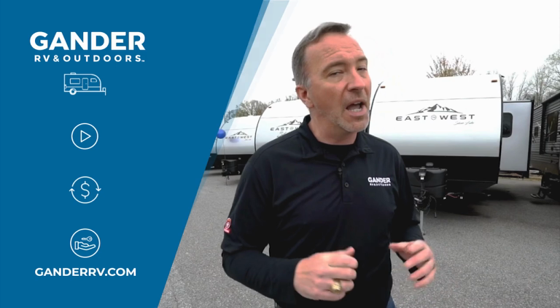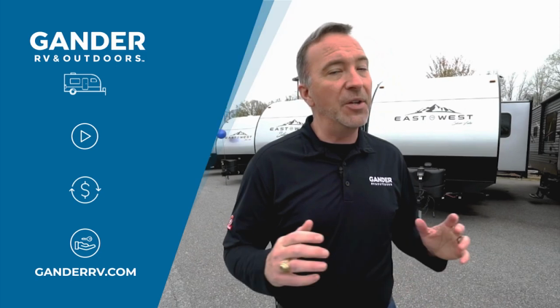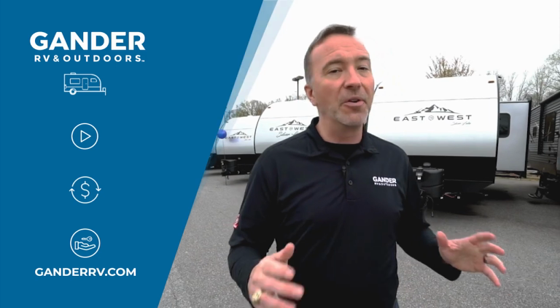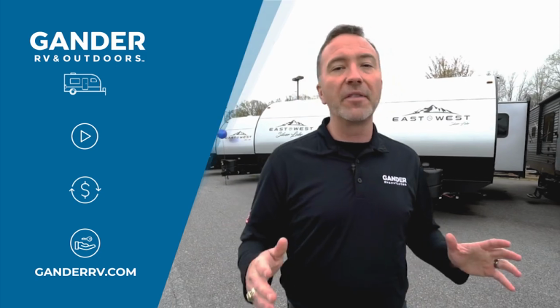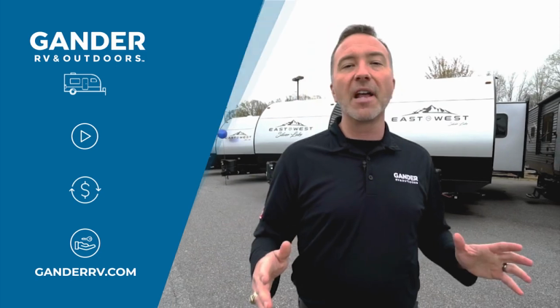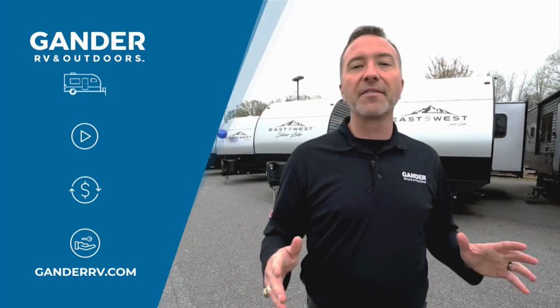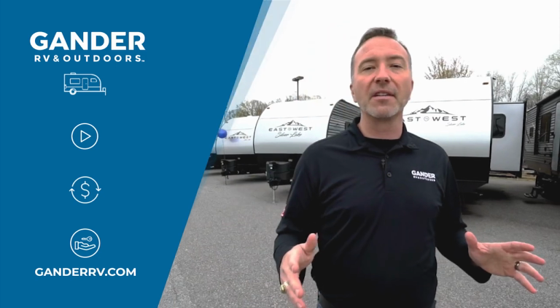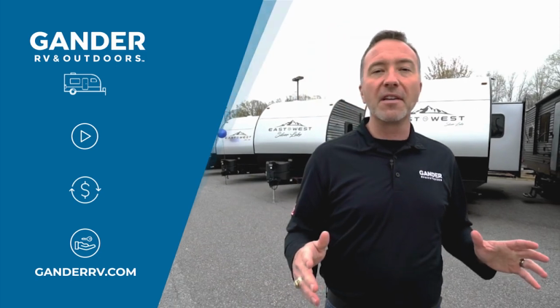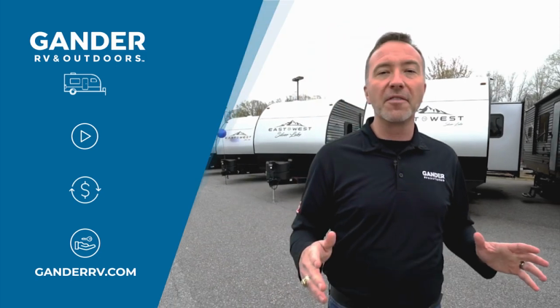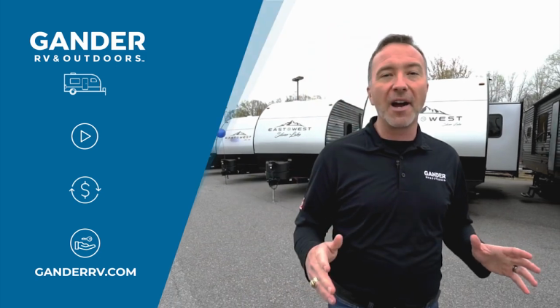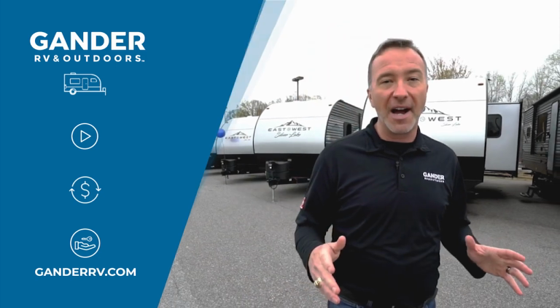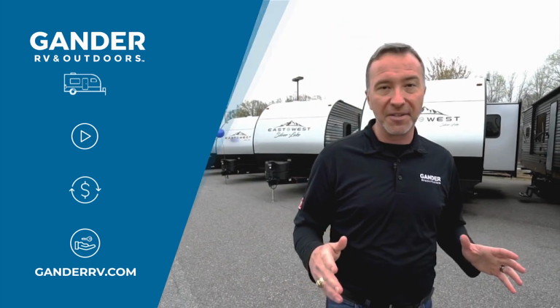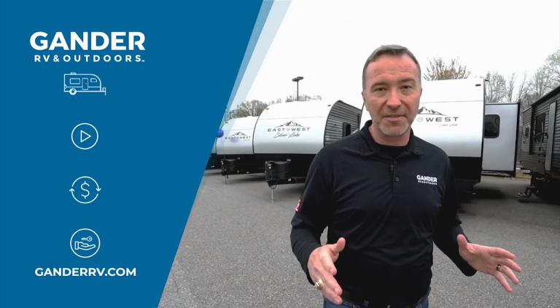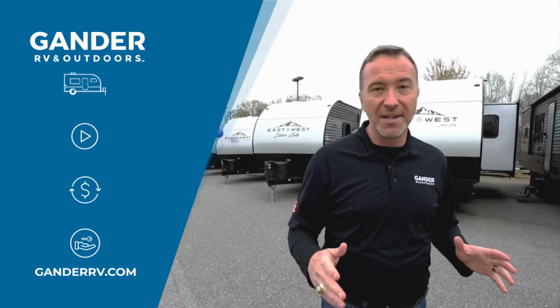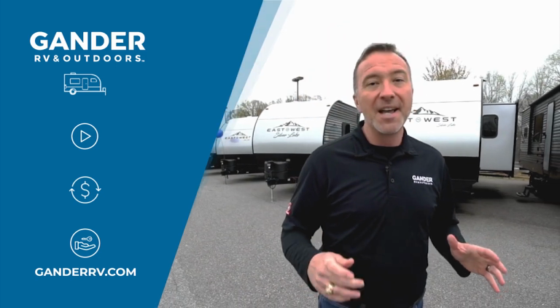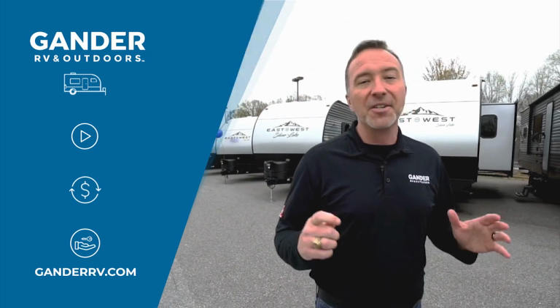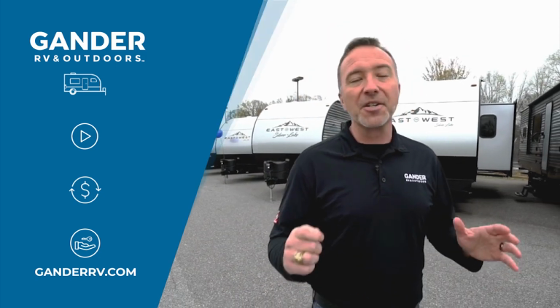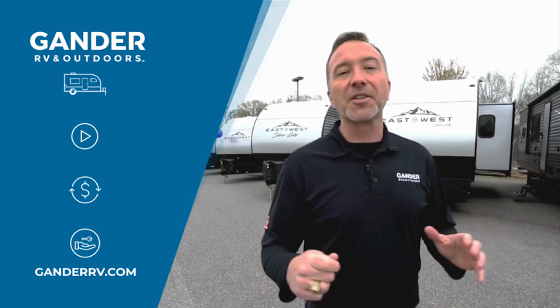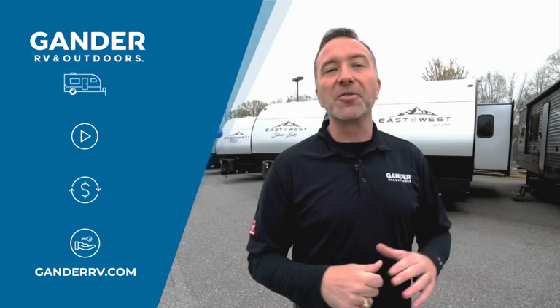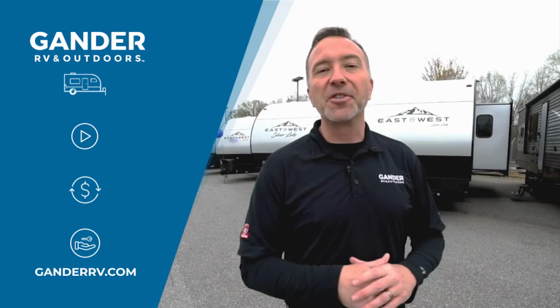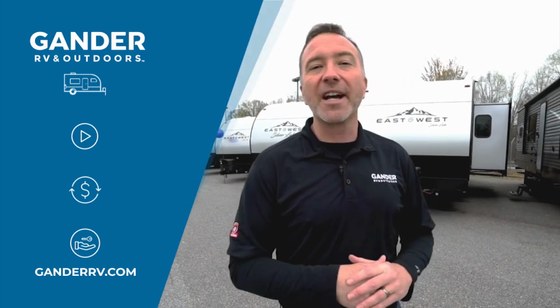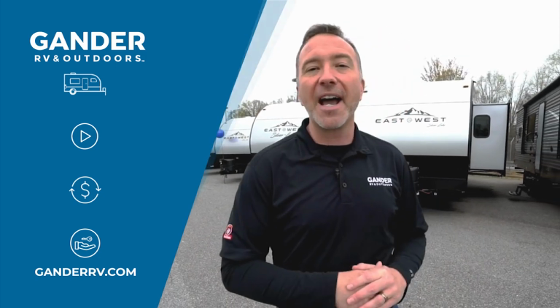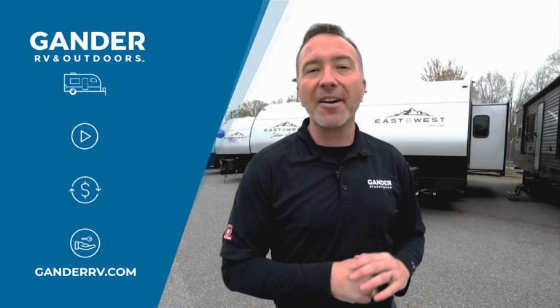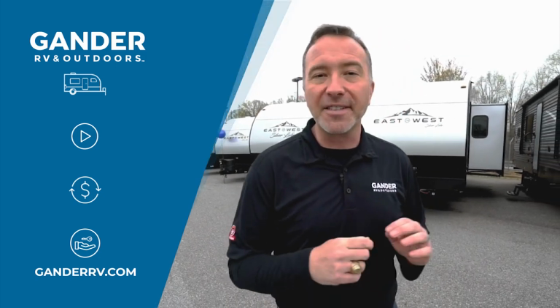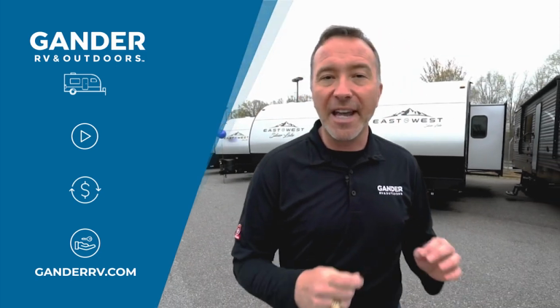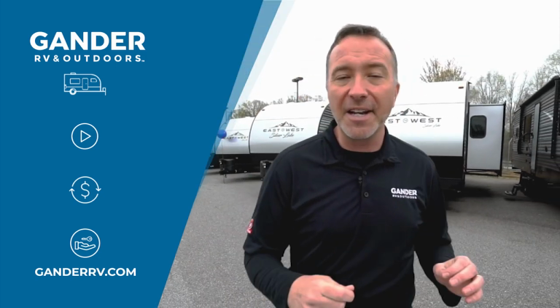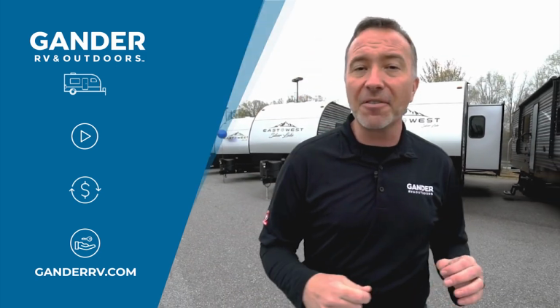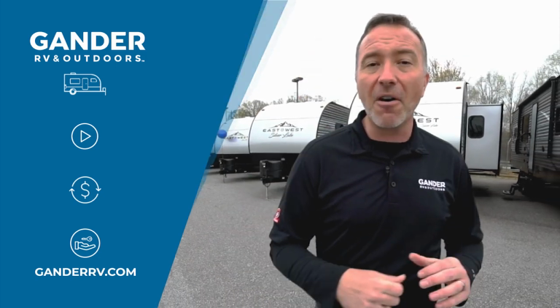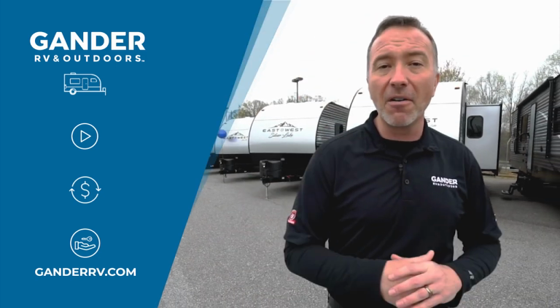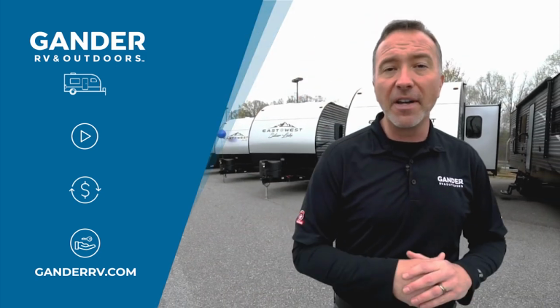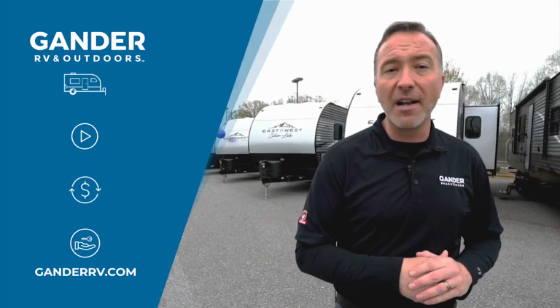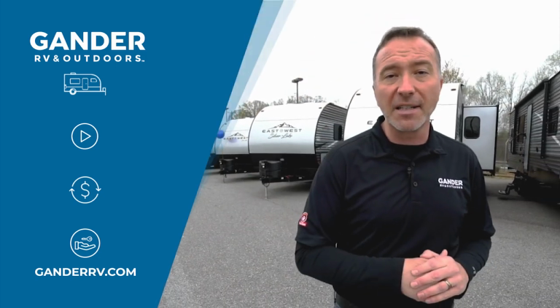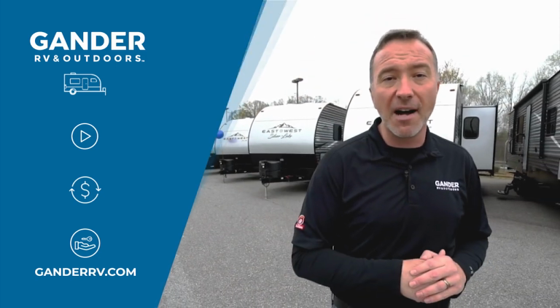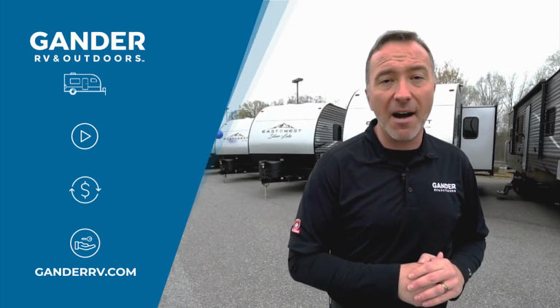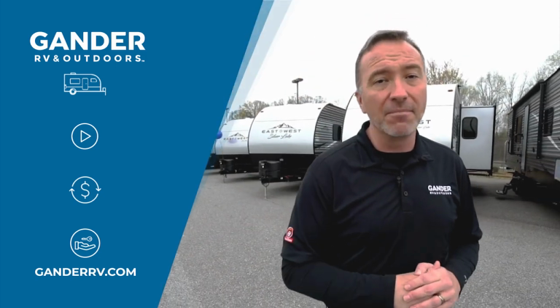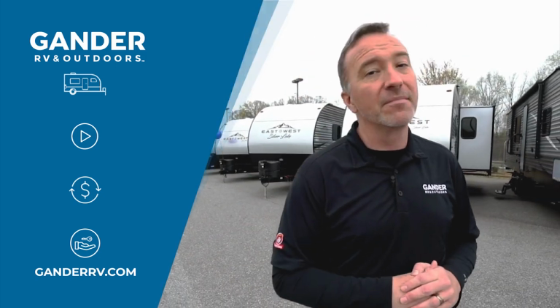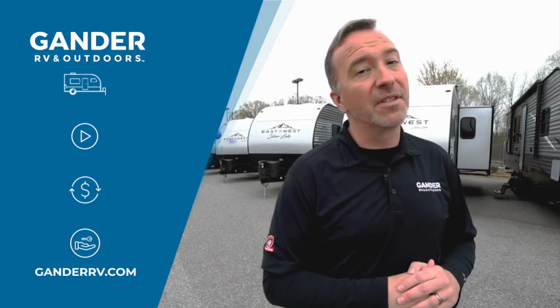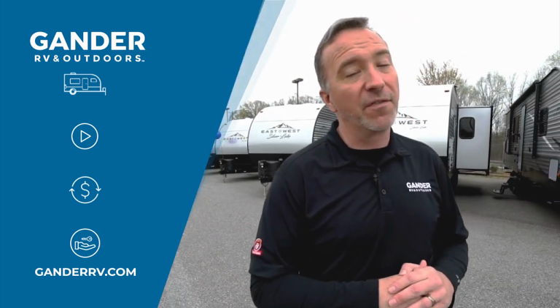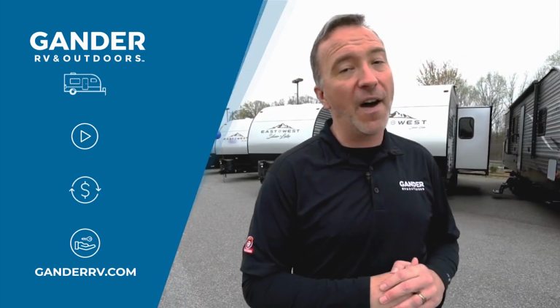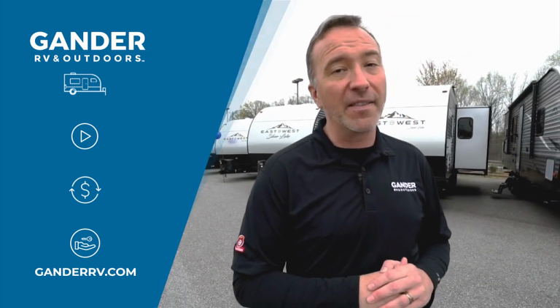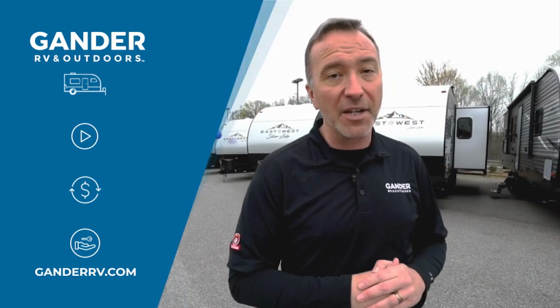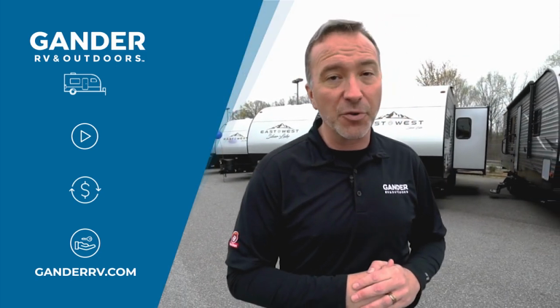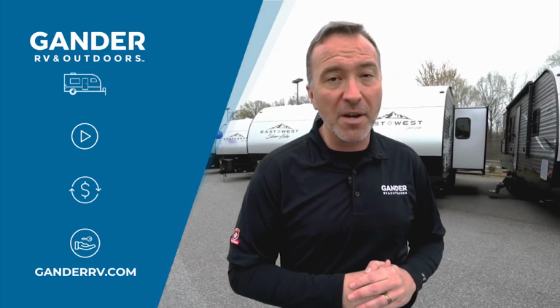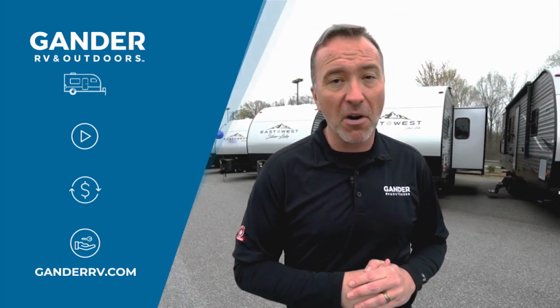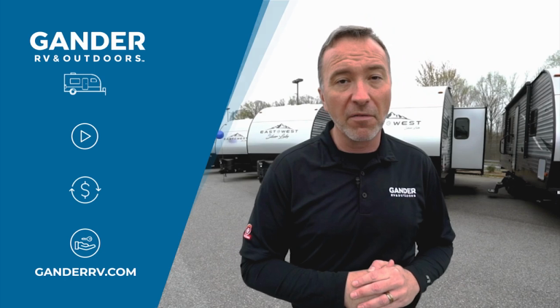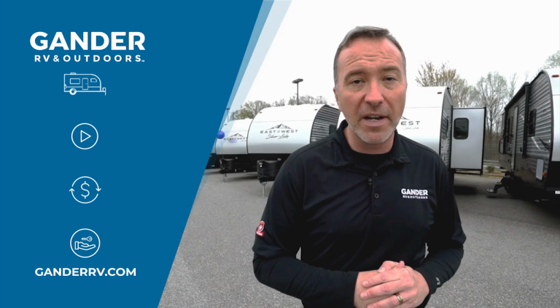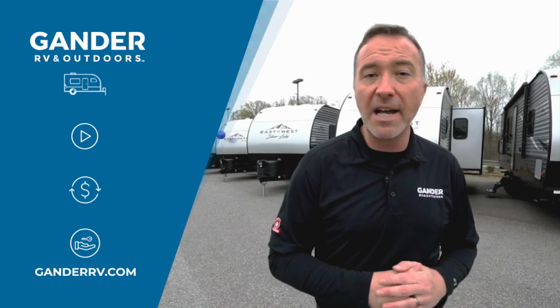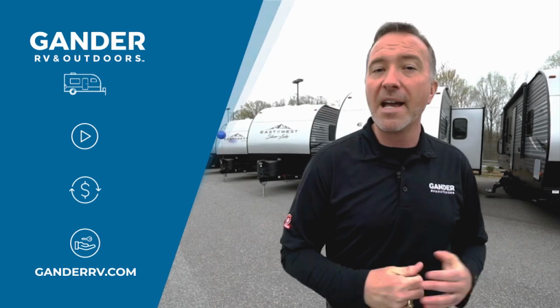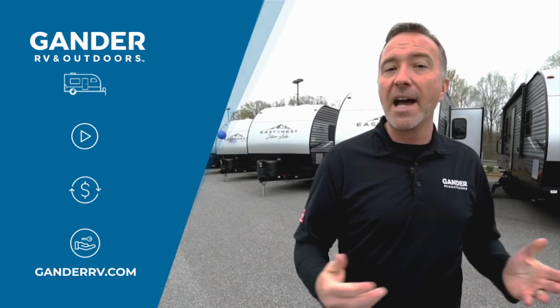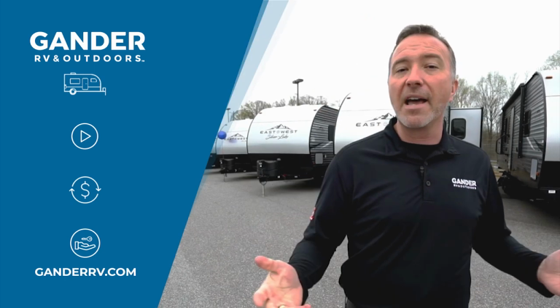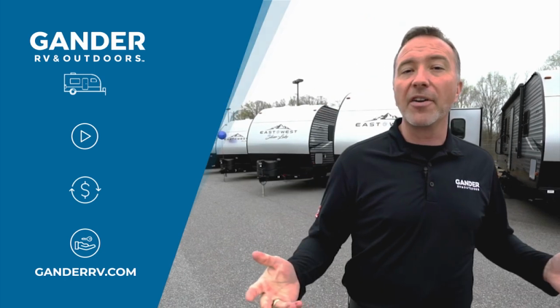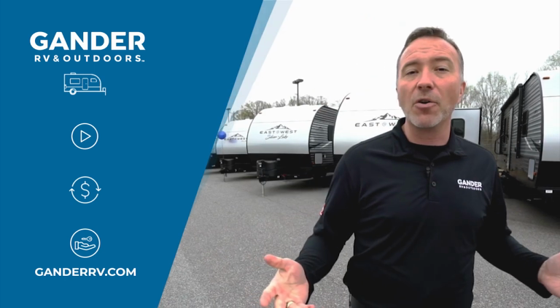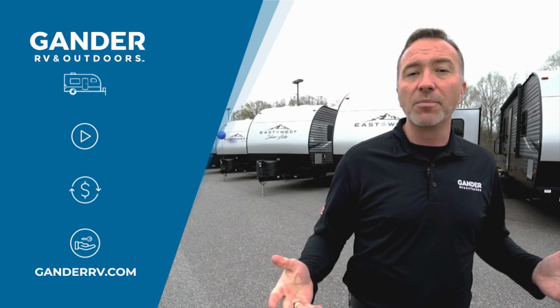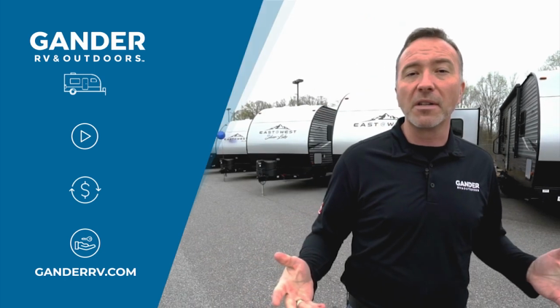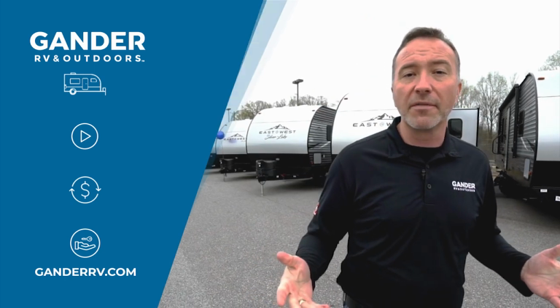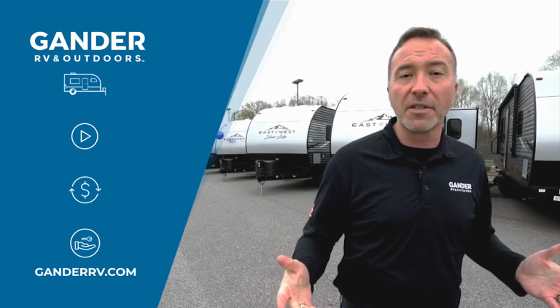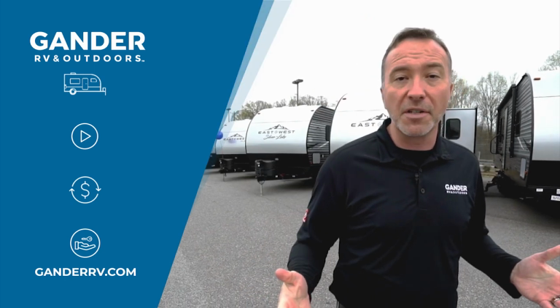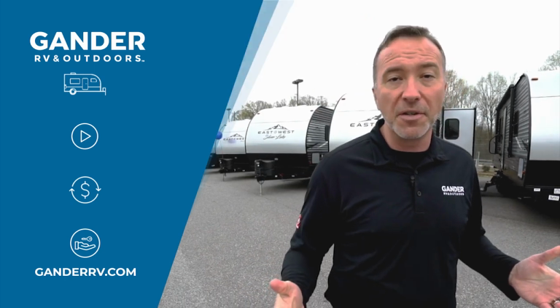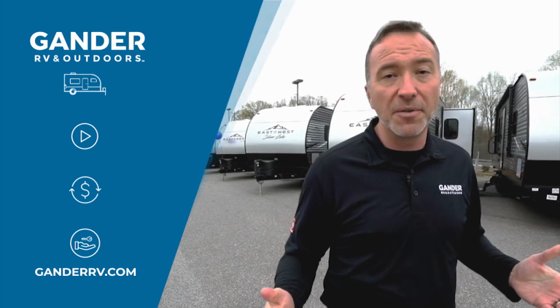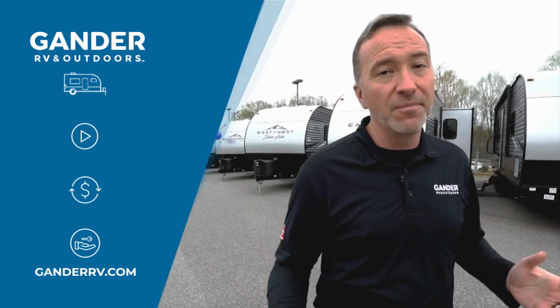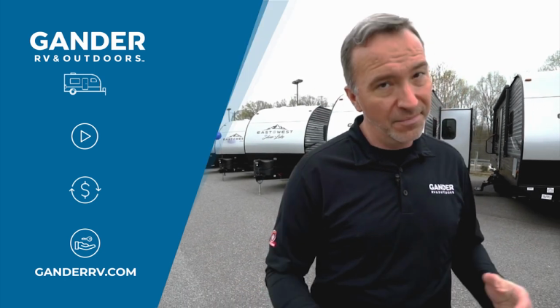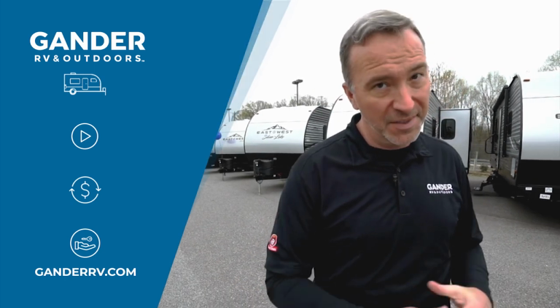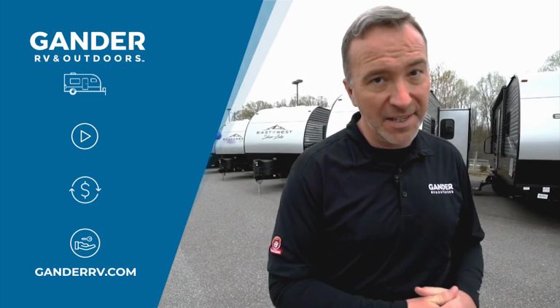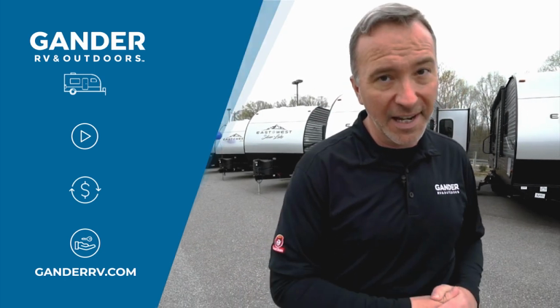And you don't even have to leave your house. Just go check out ganderrv.com to find that dream RV and have it home delivered to you today.